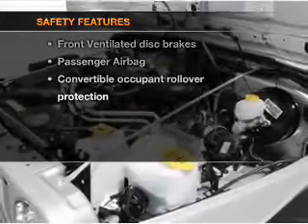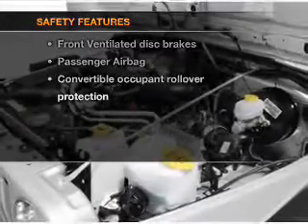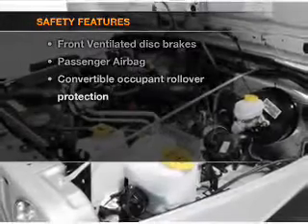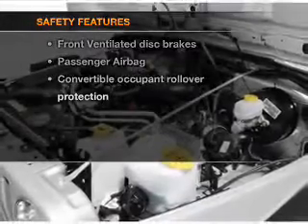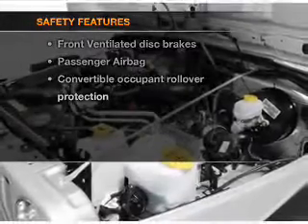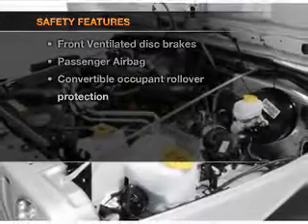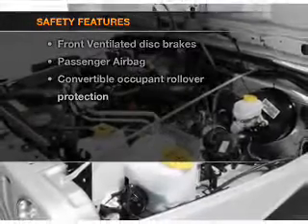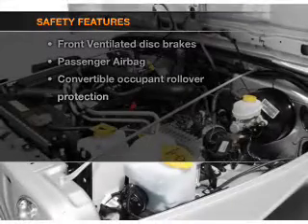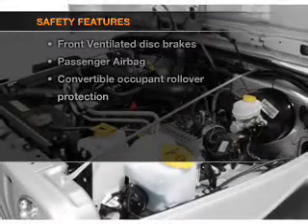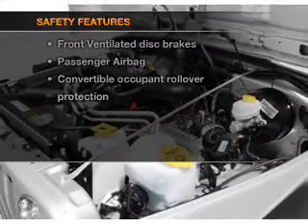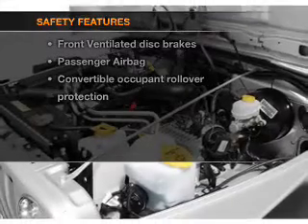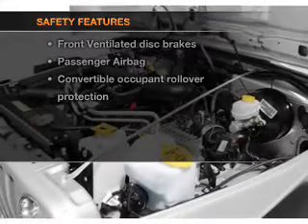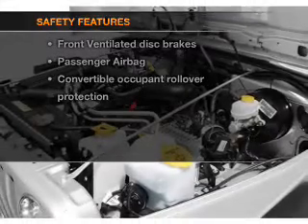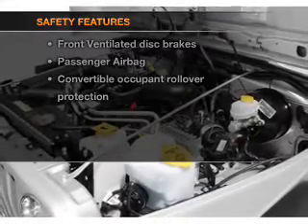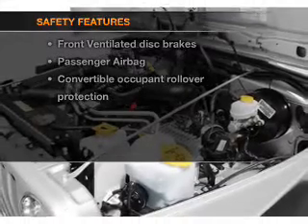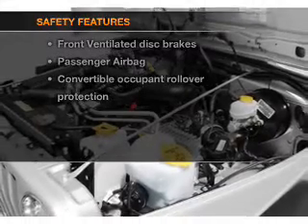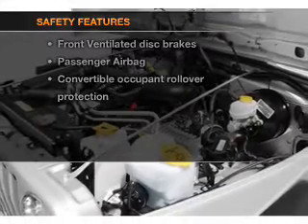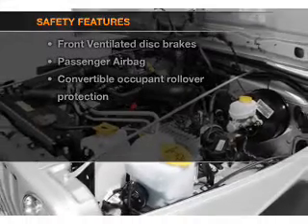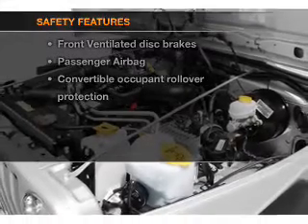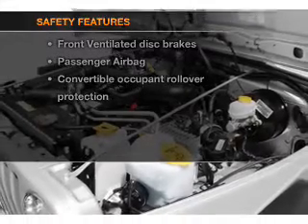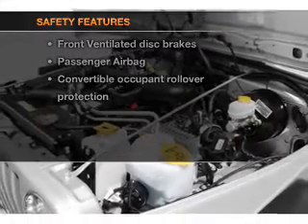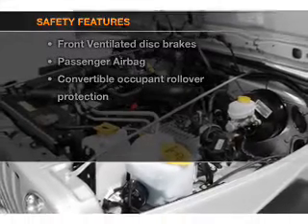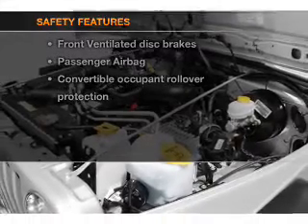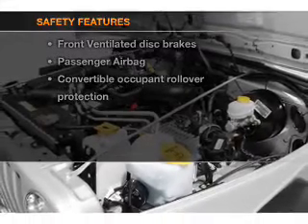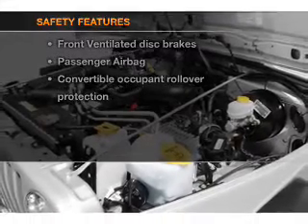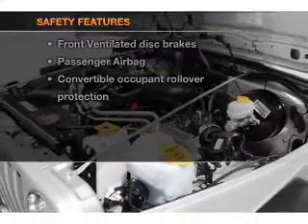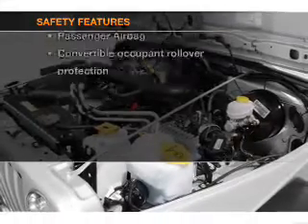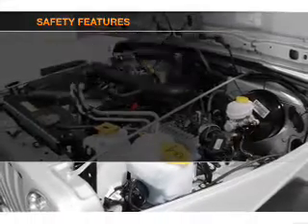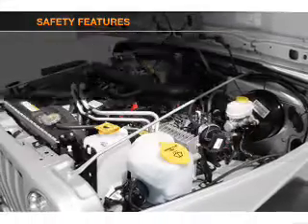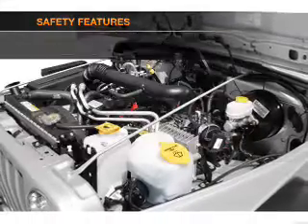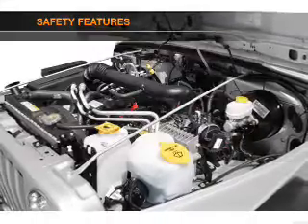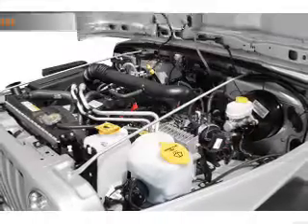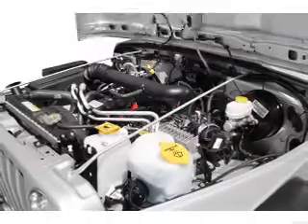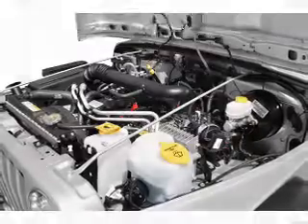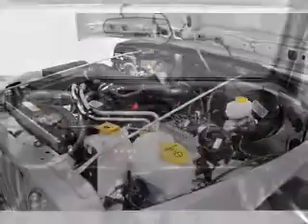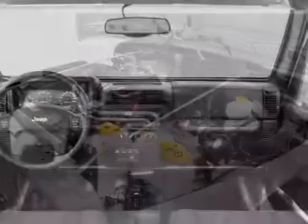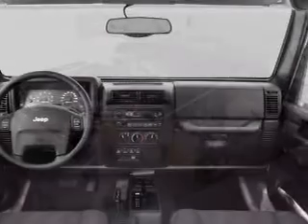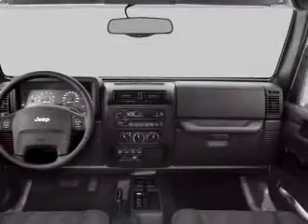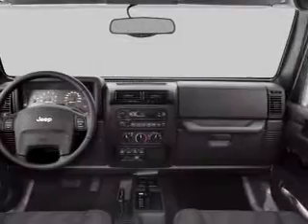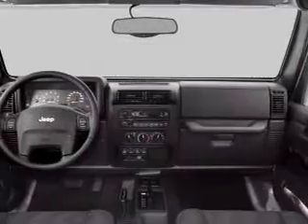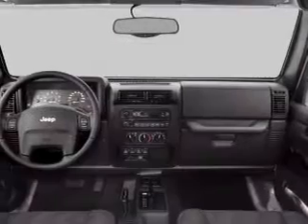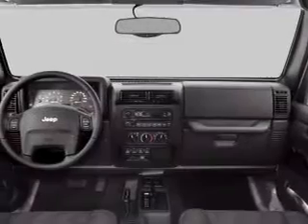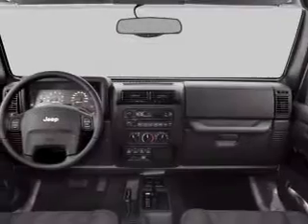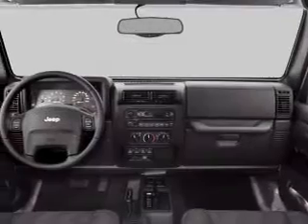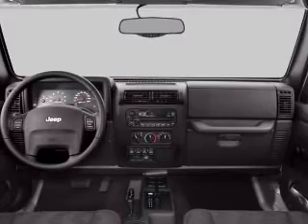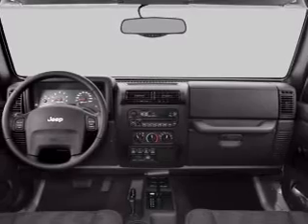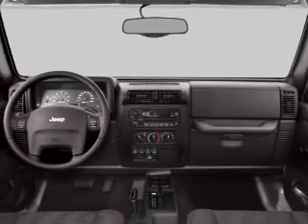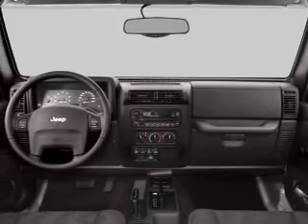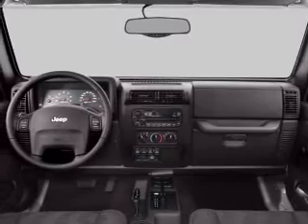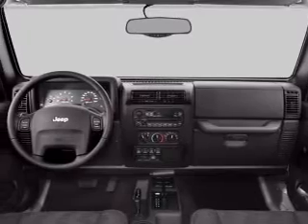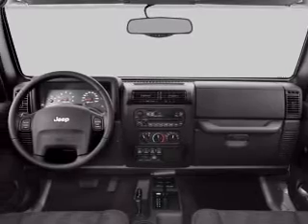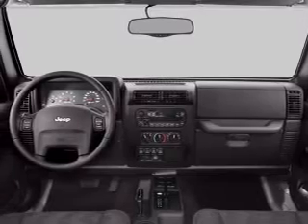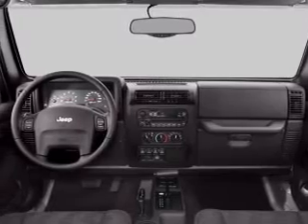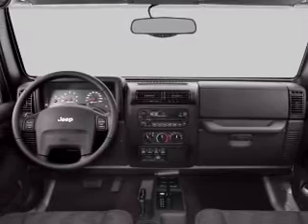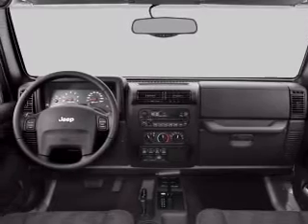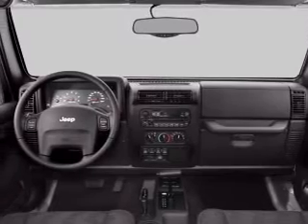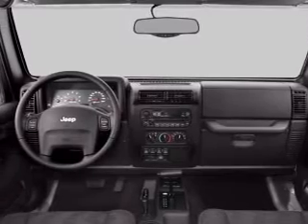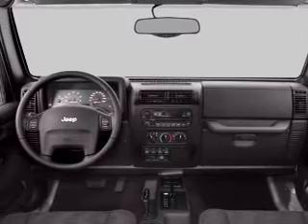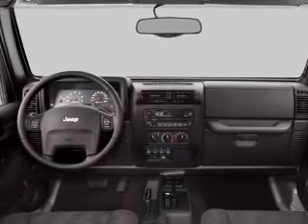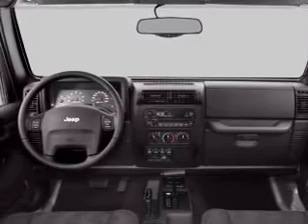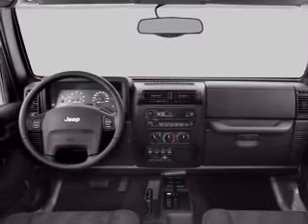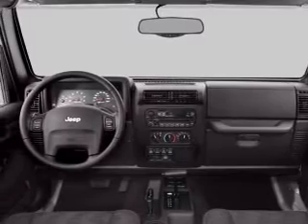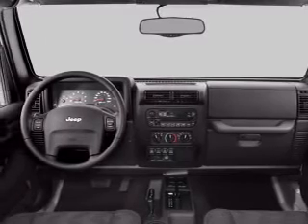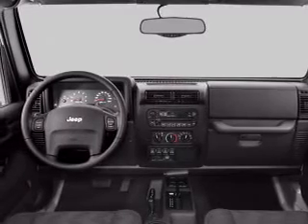rest assured knowing that these top safety components are included: front ventilated disc brakes and a passenger airbag.